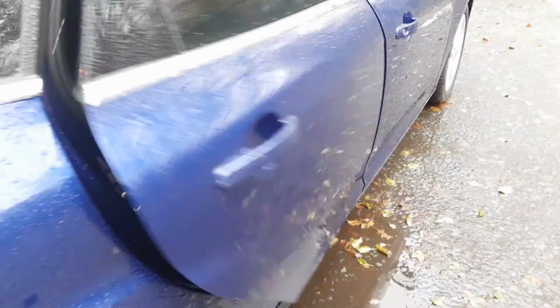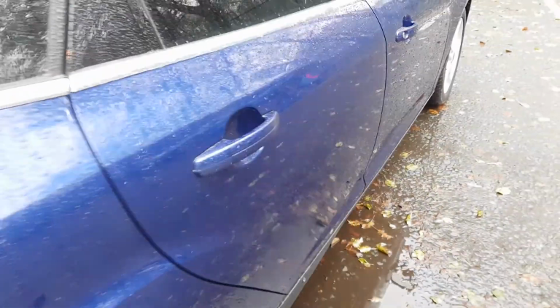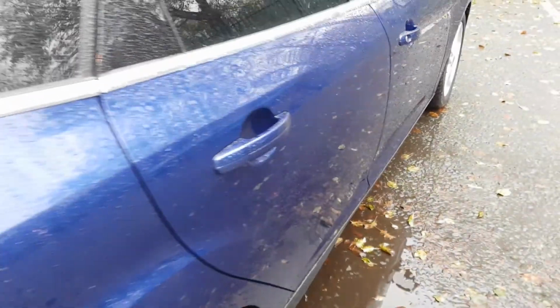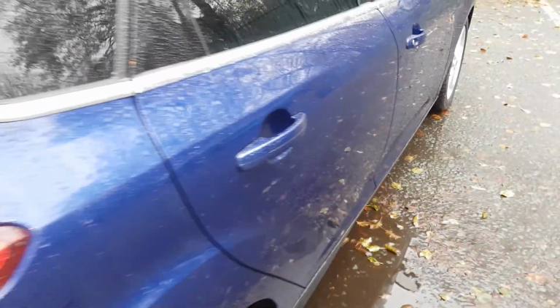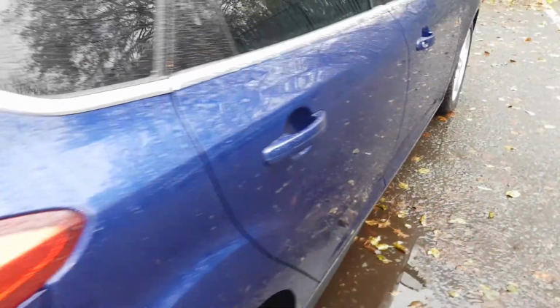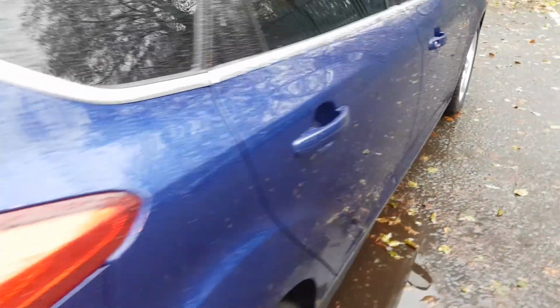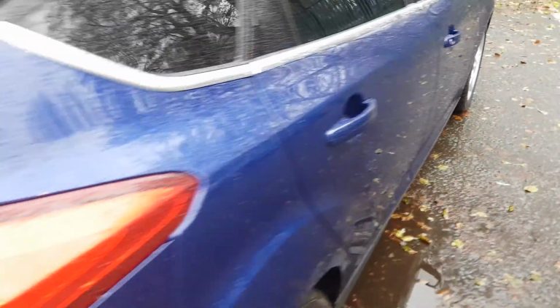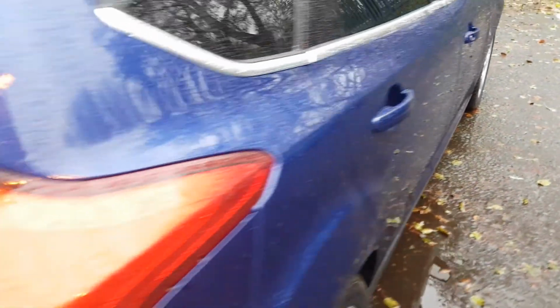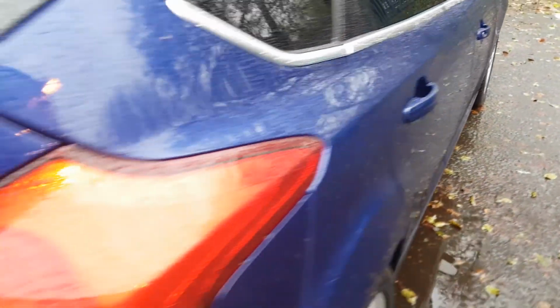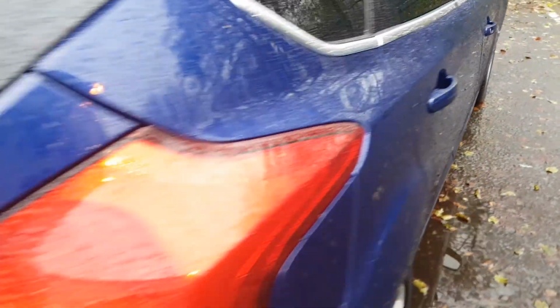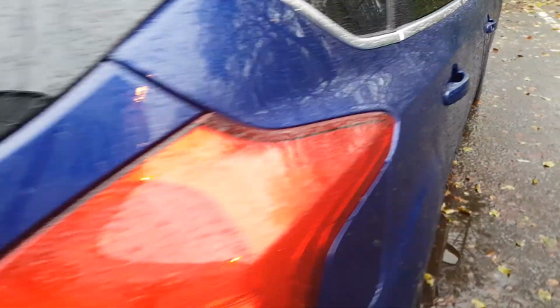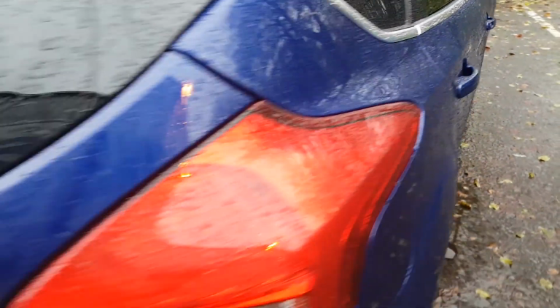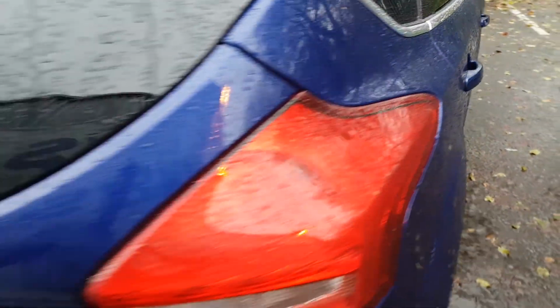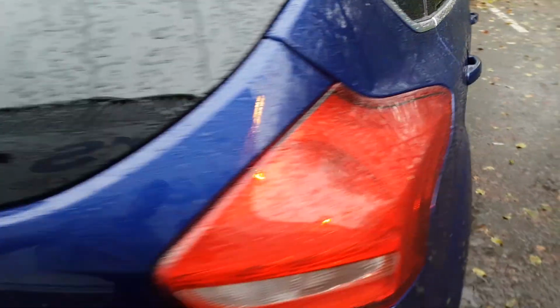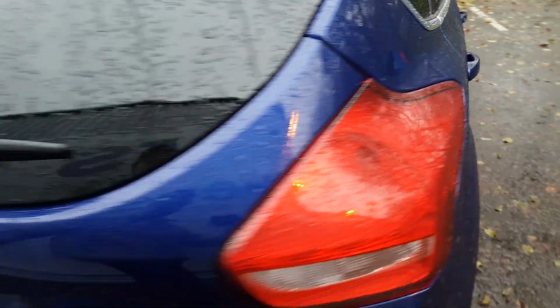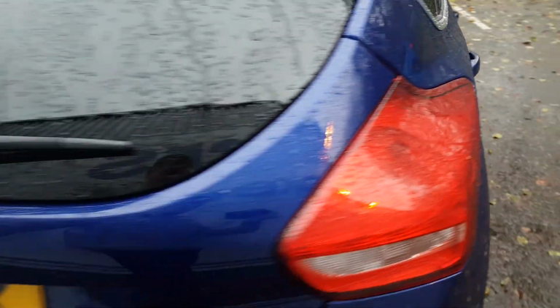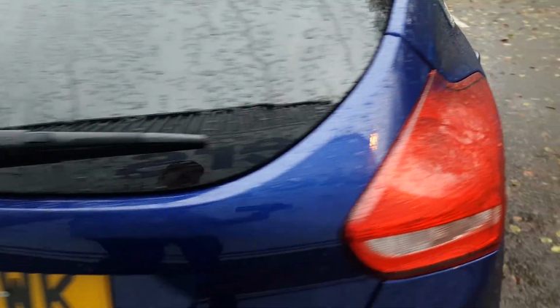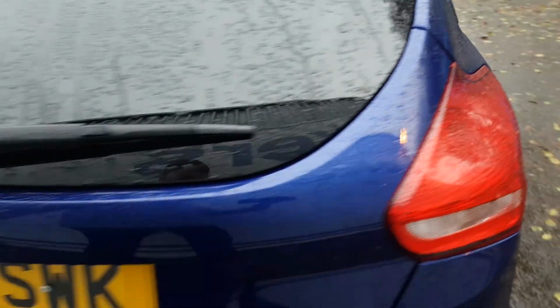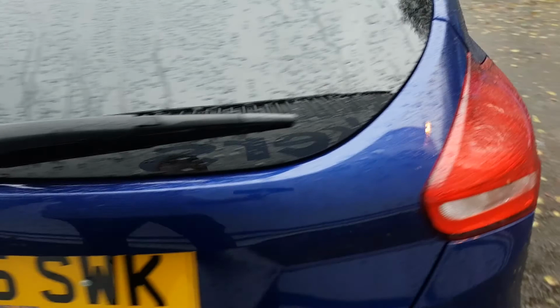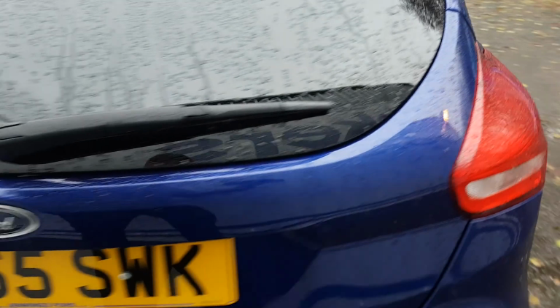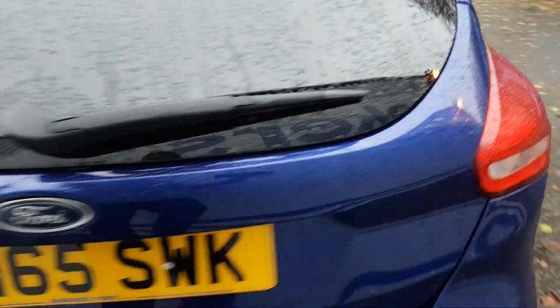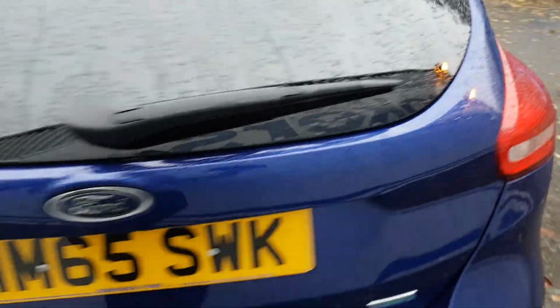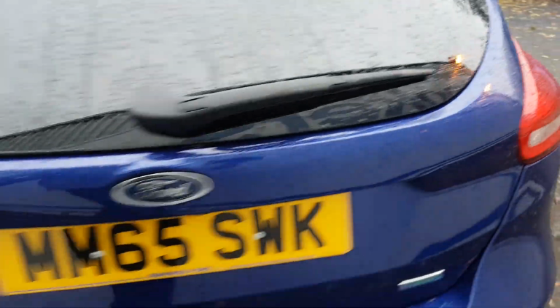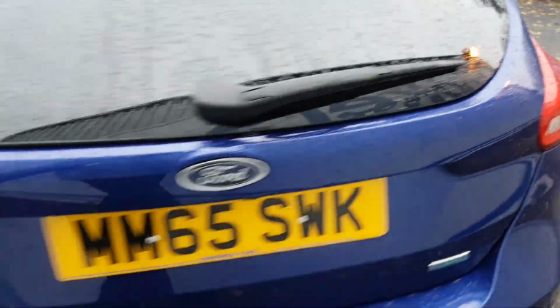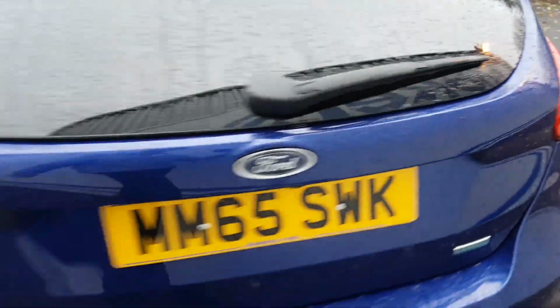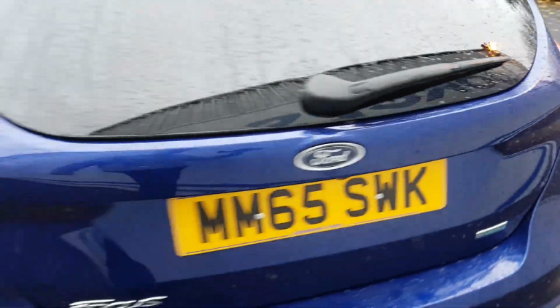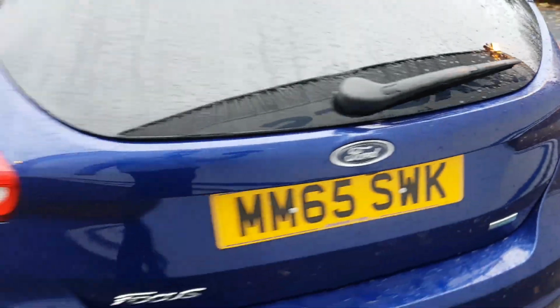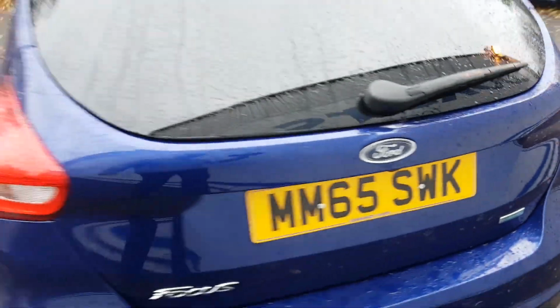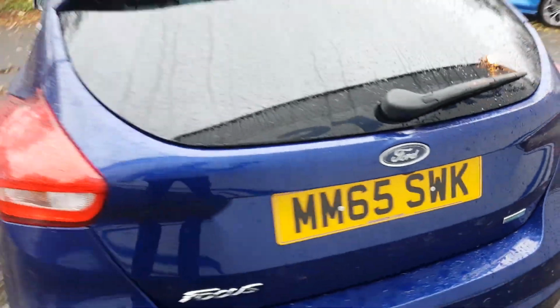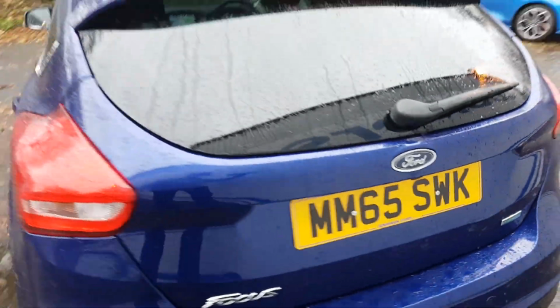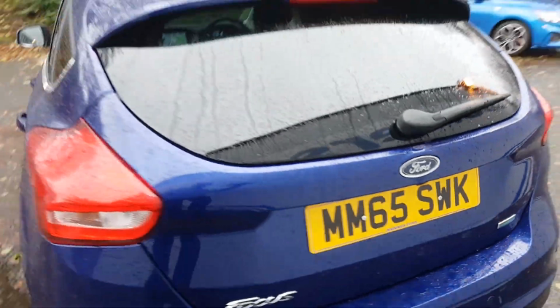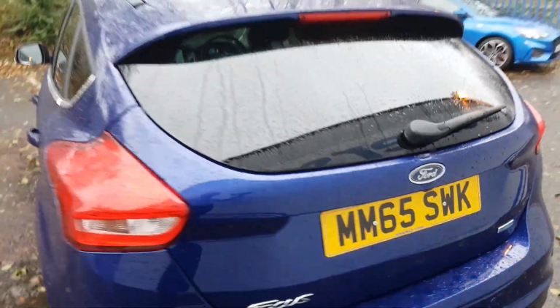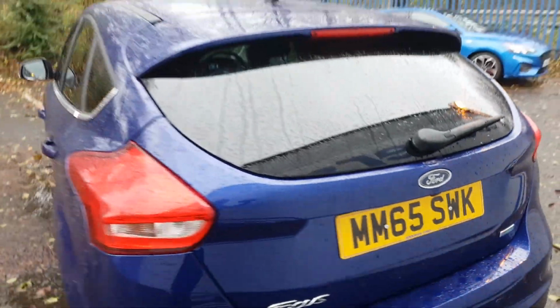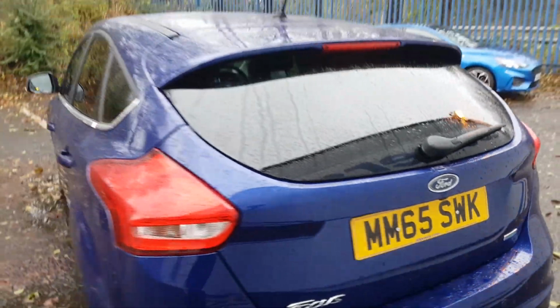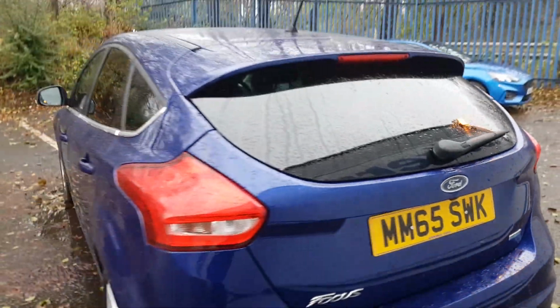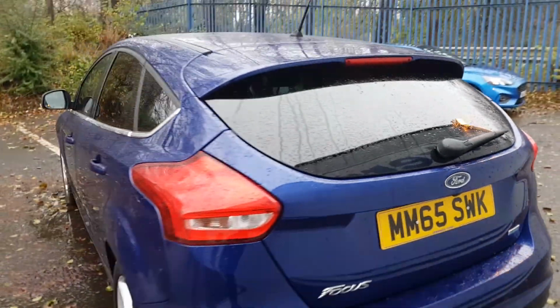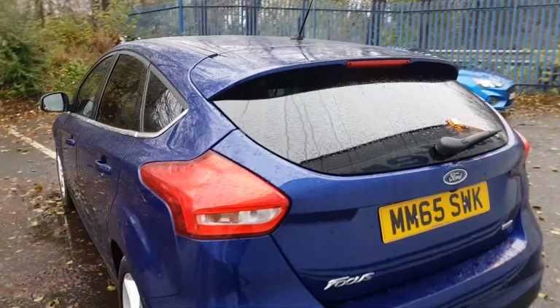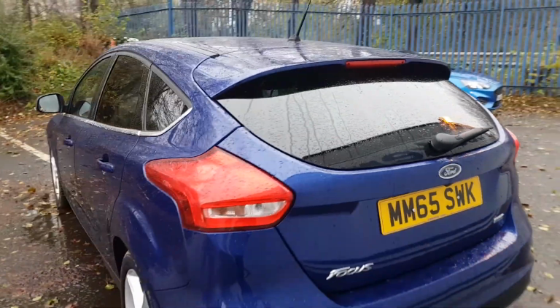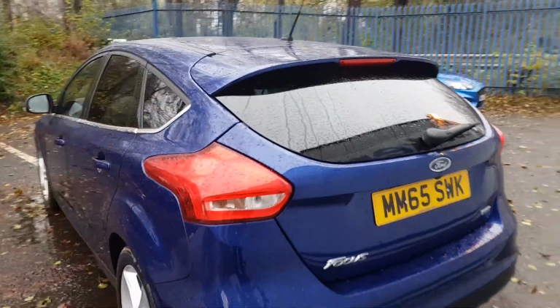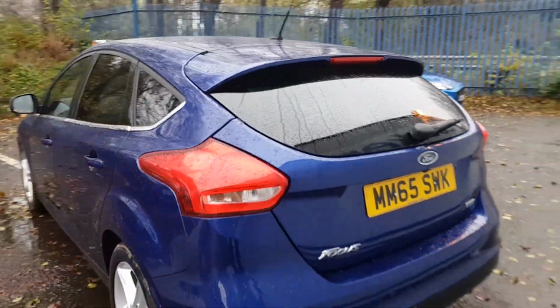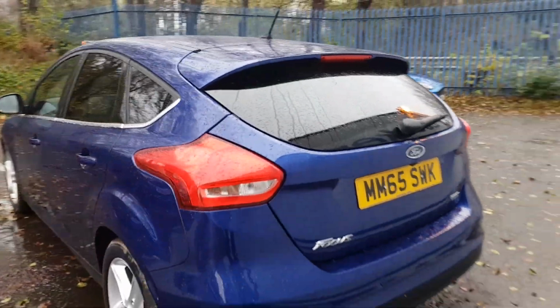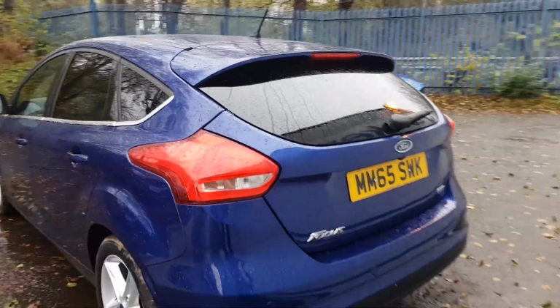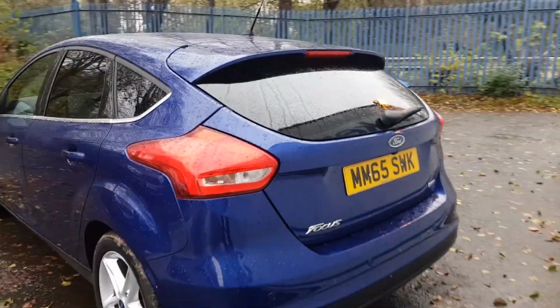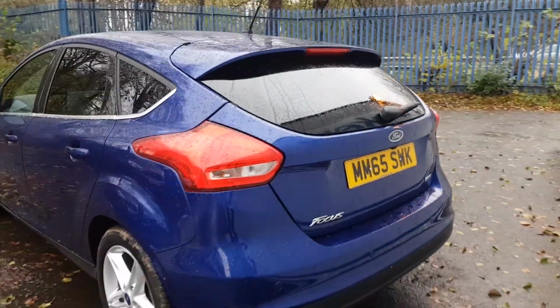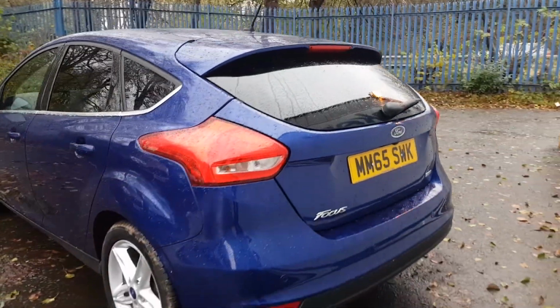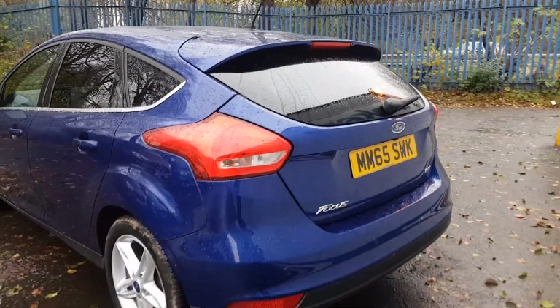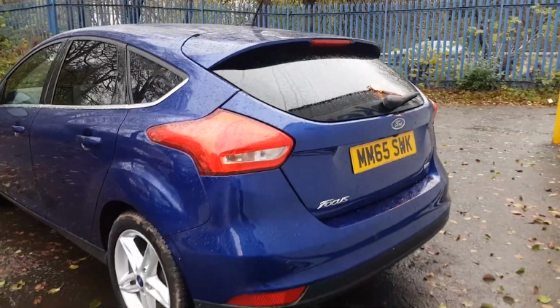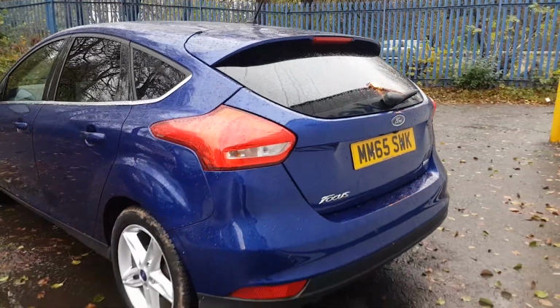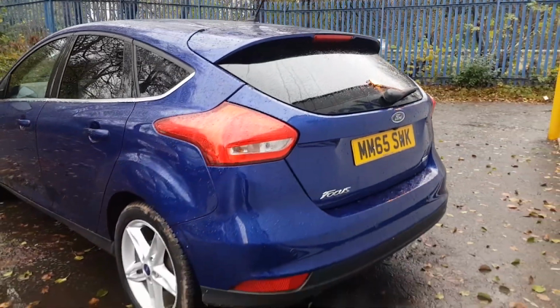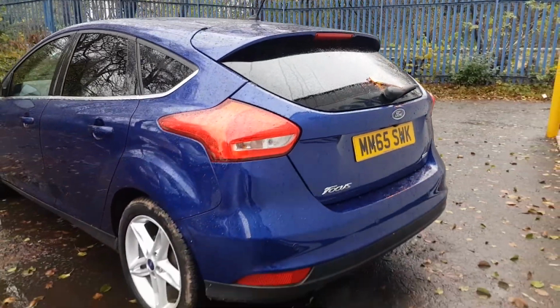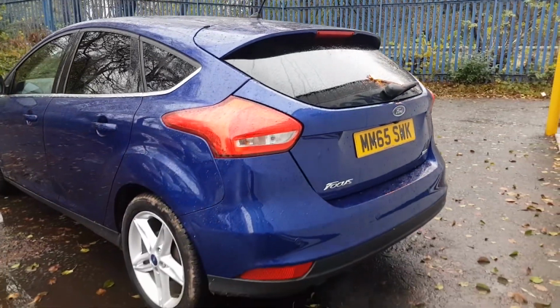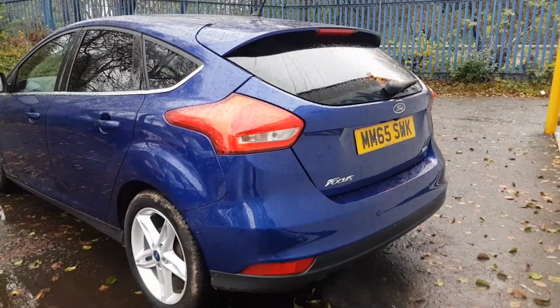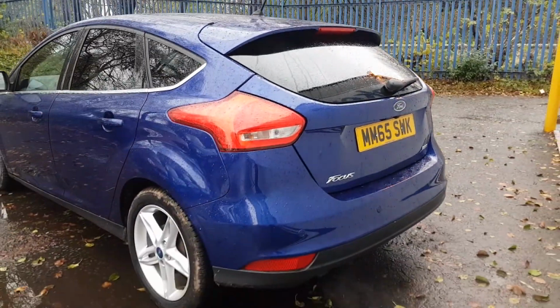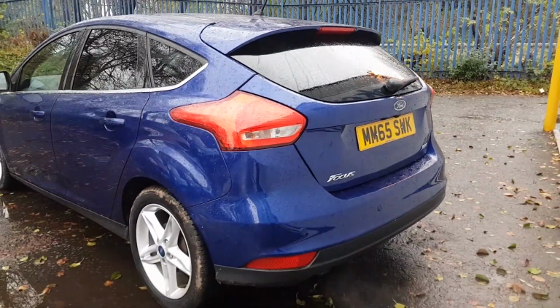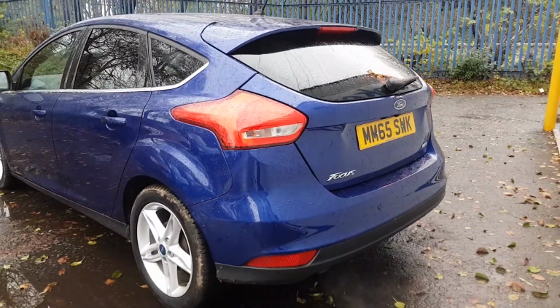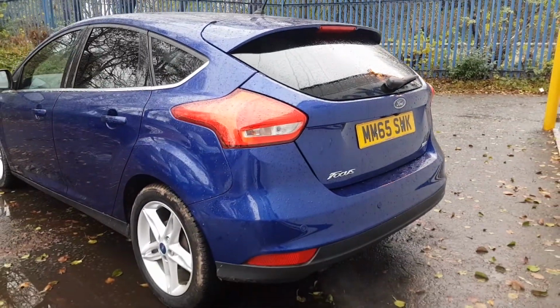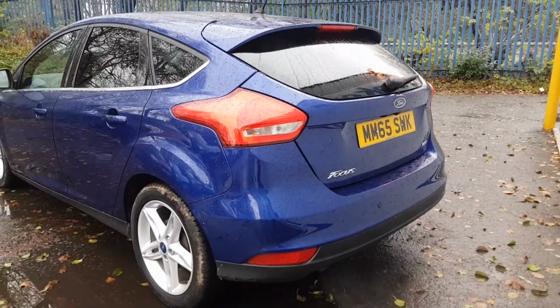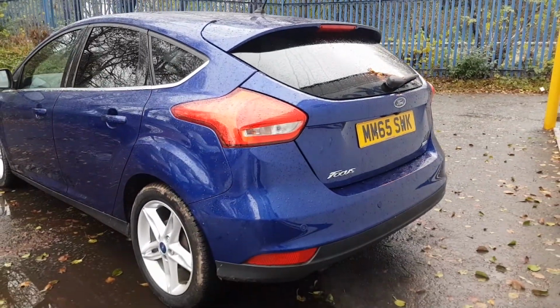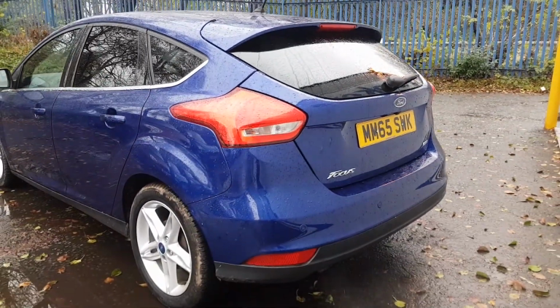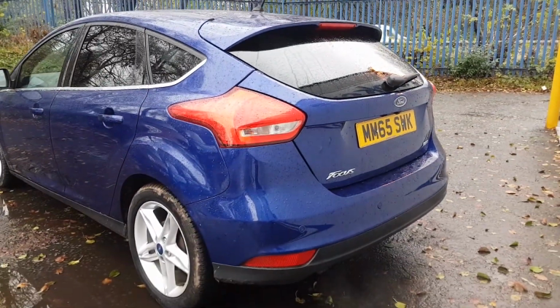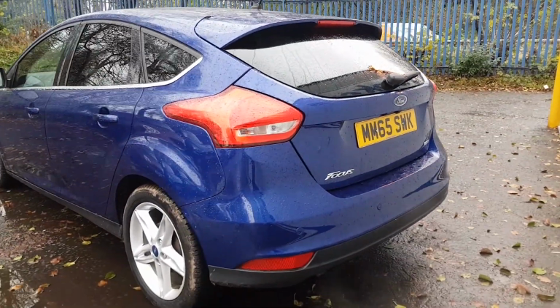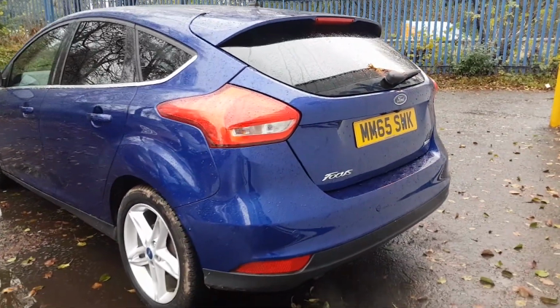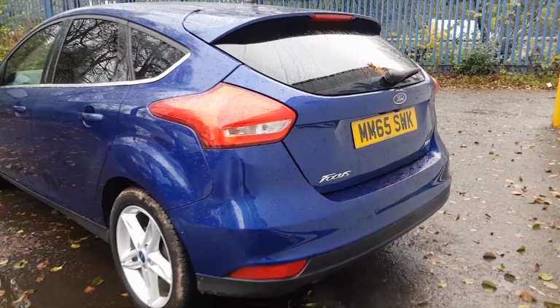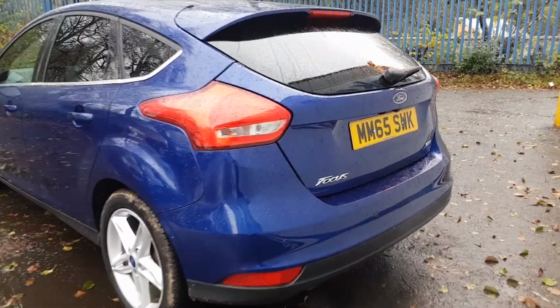As you're buying from Lookers, the vehicle will come fully checked over and road tested before you buy, for that extra peace of mind.